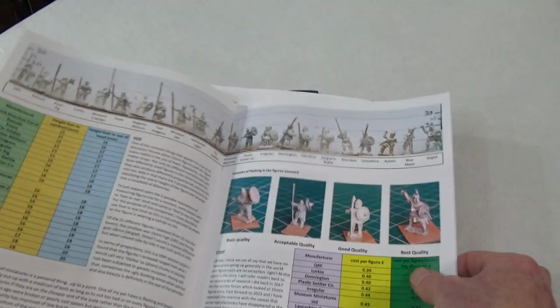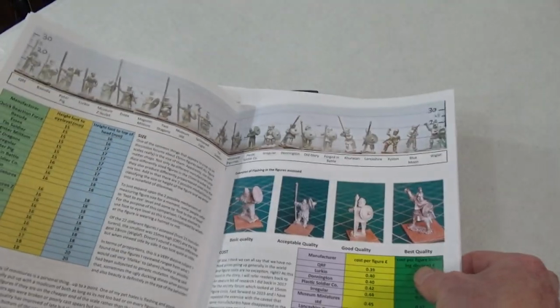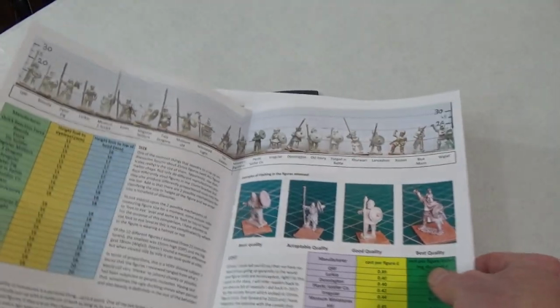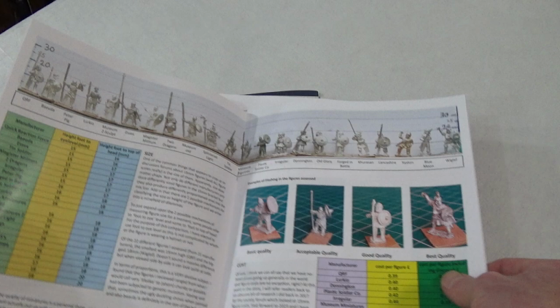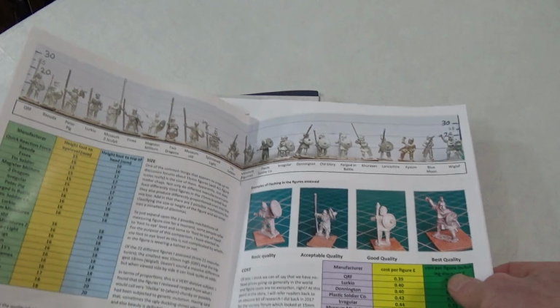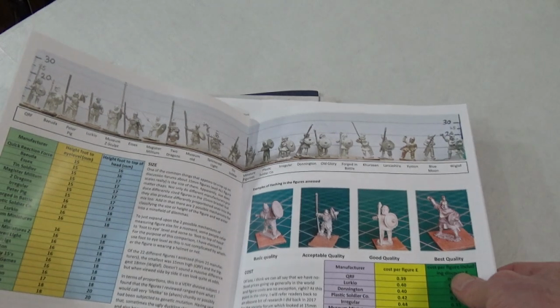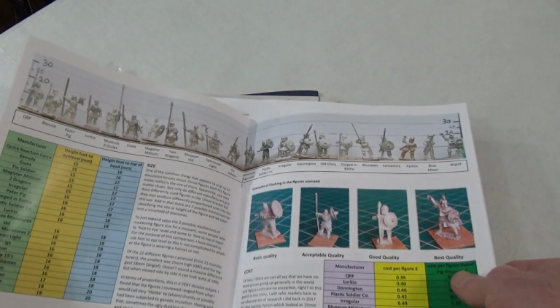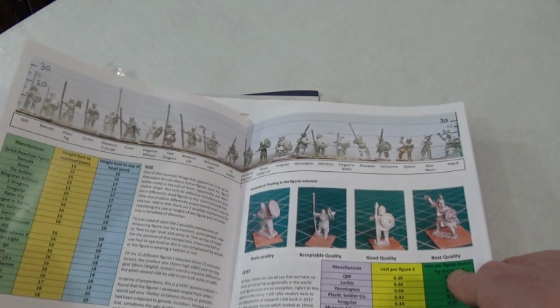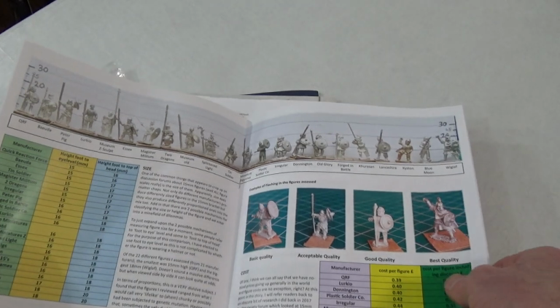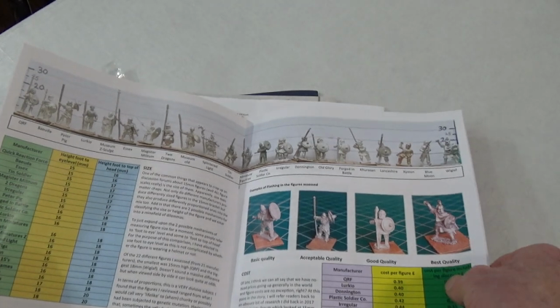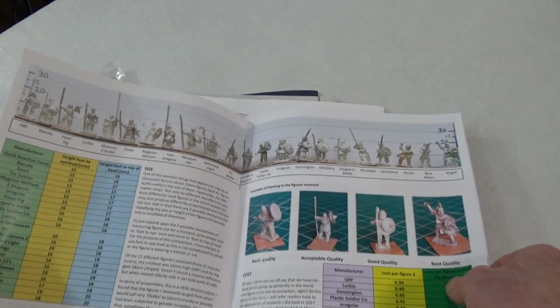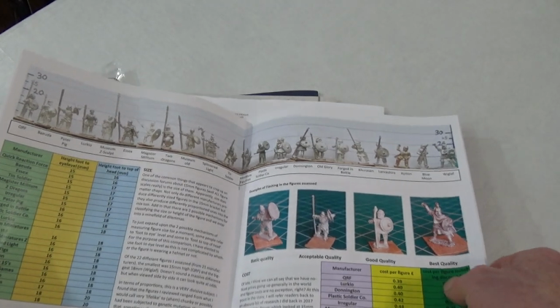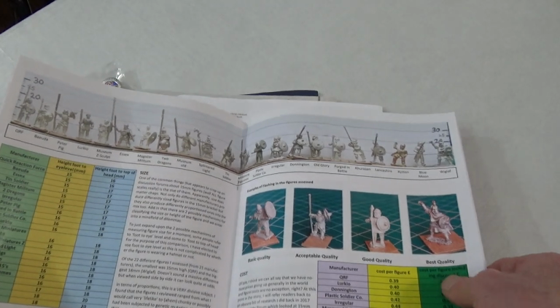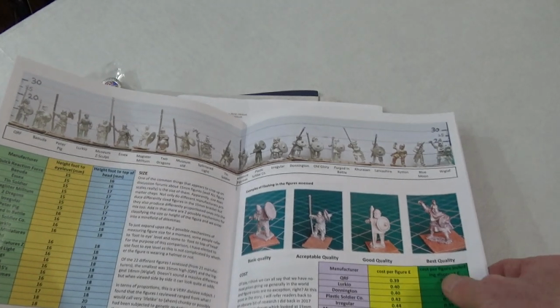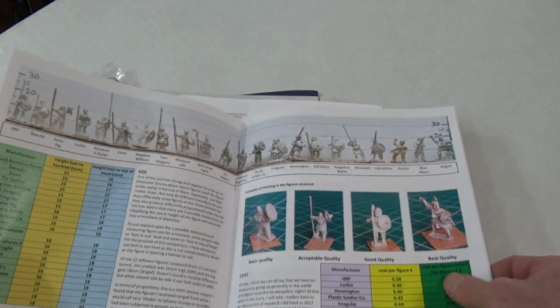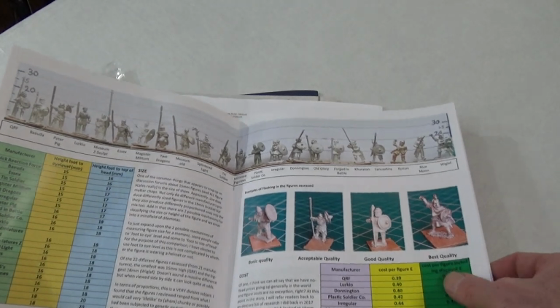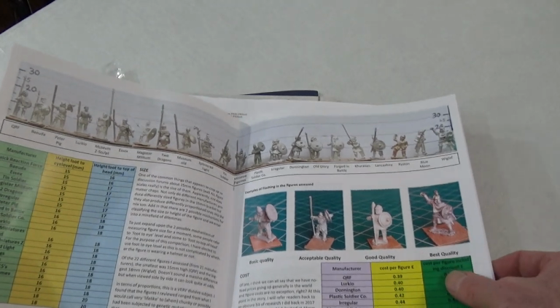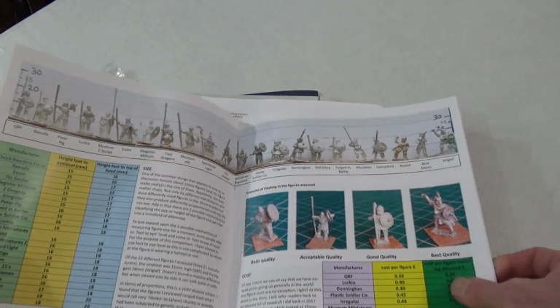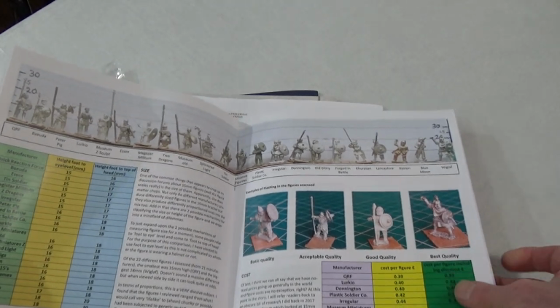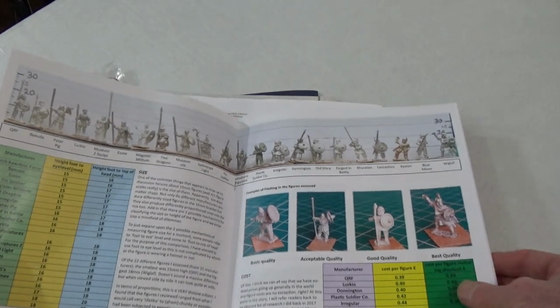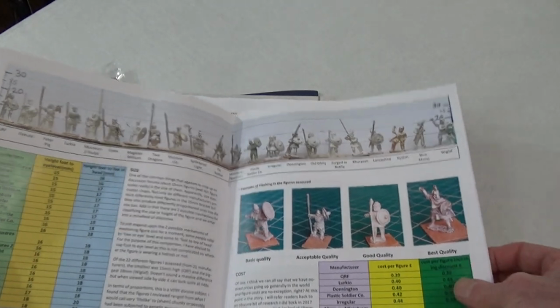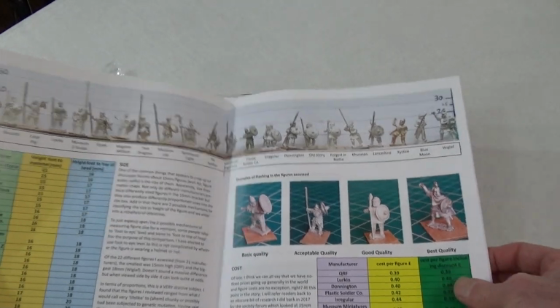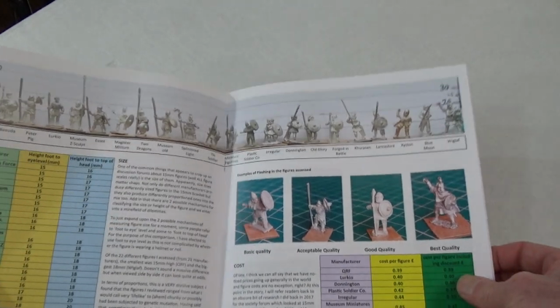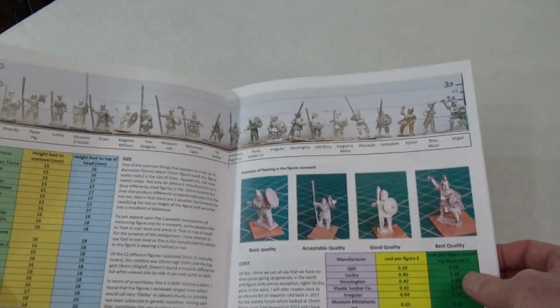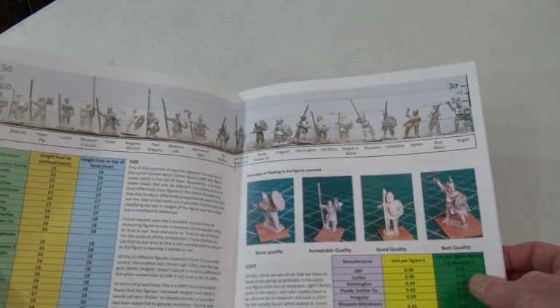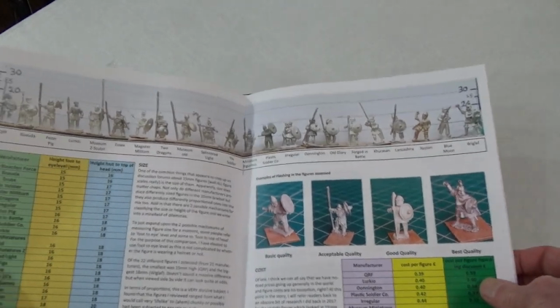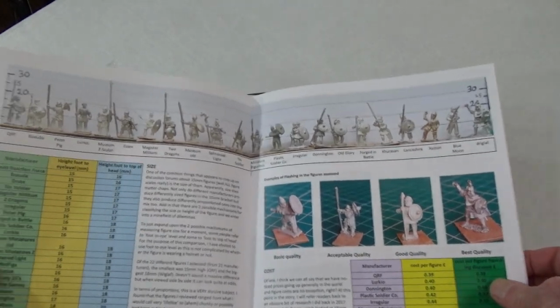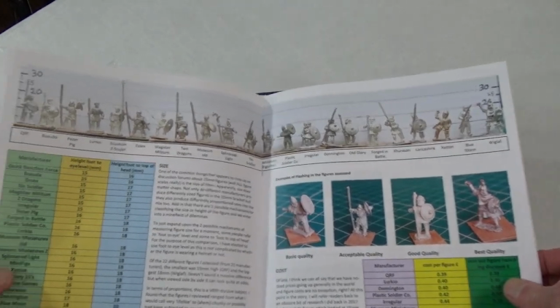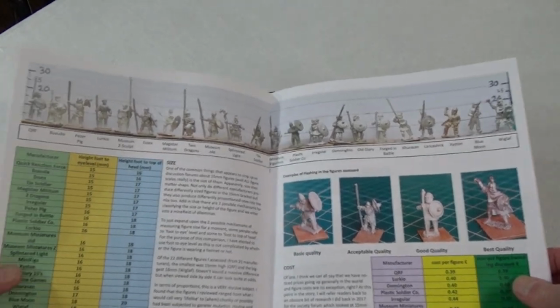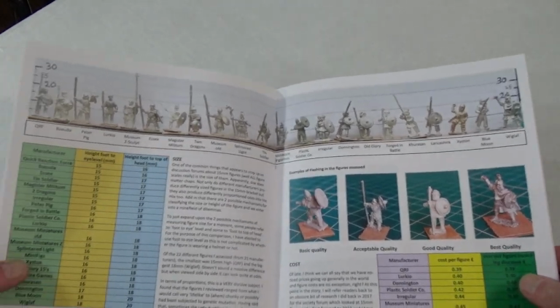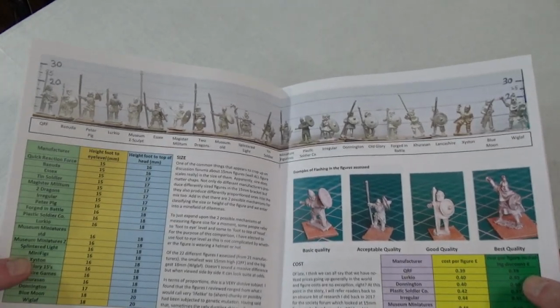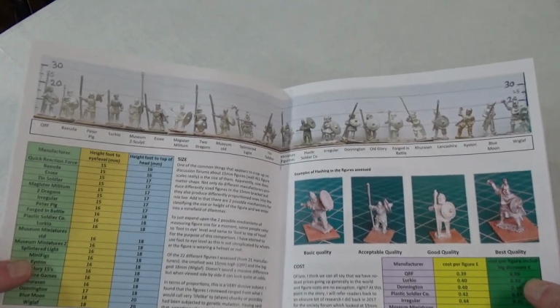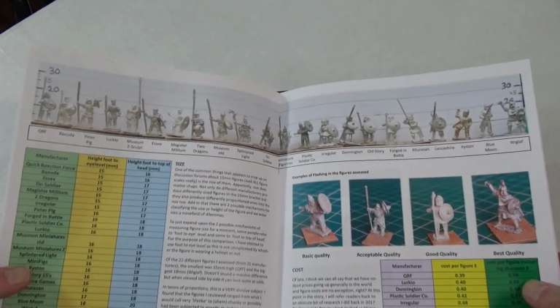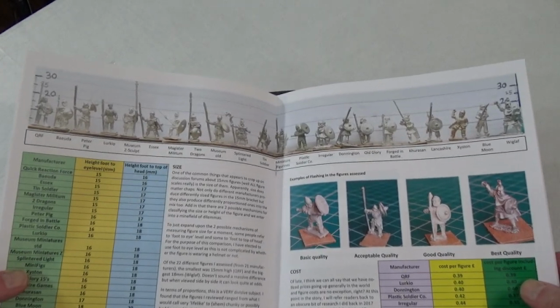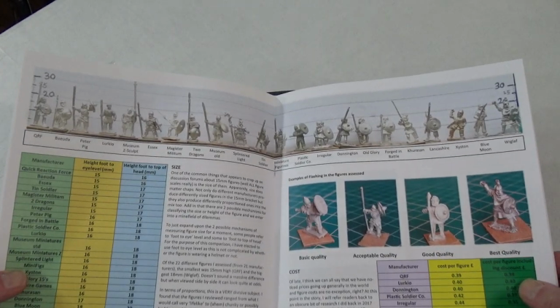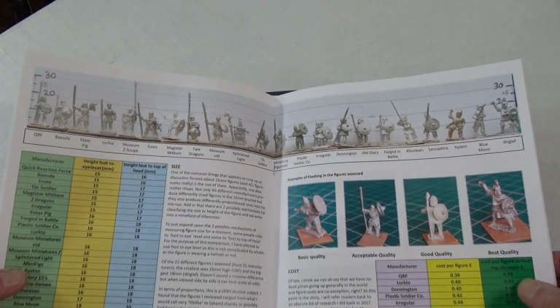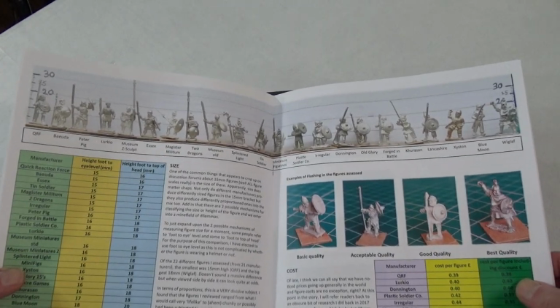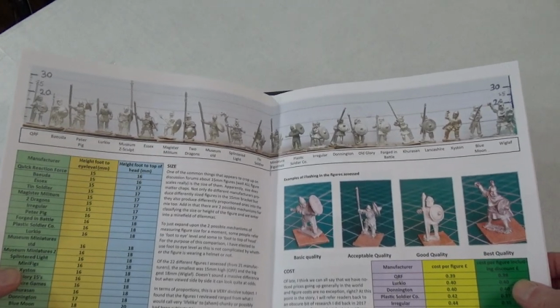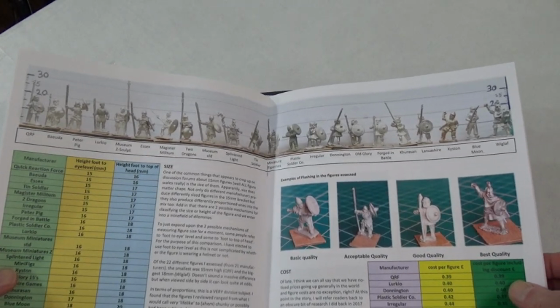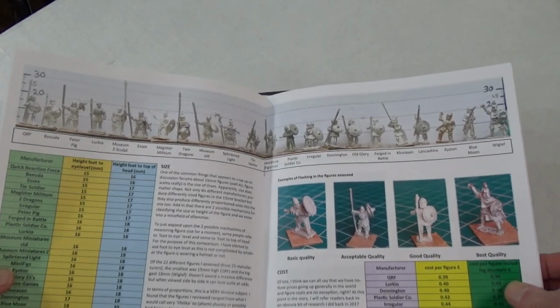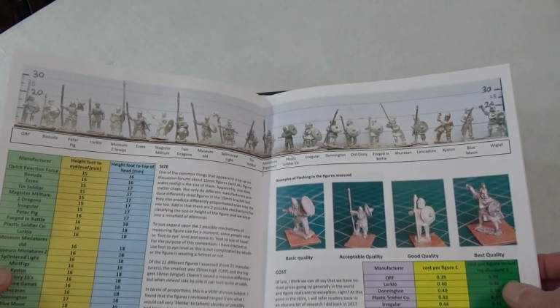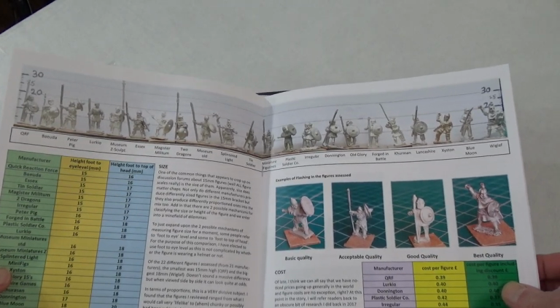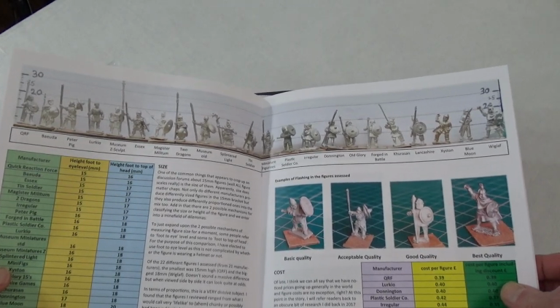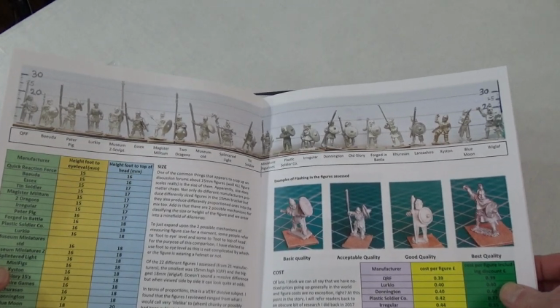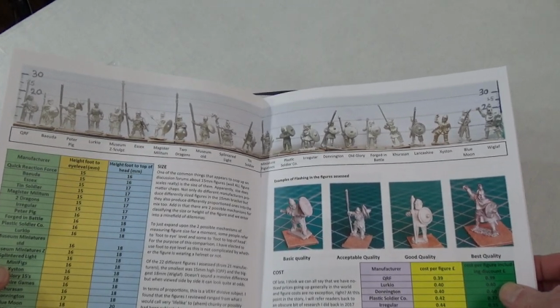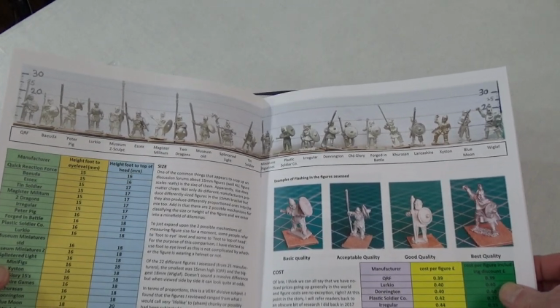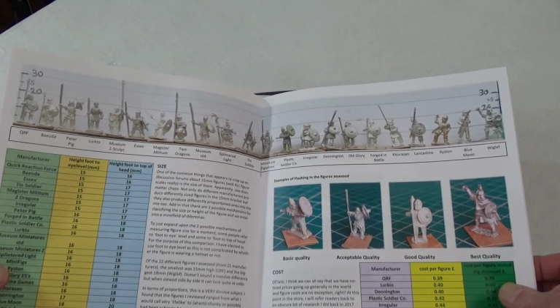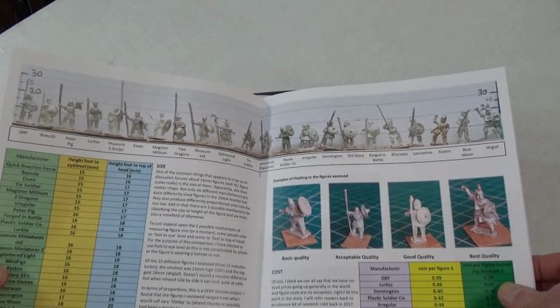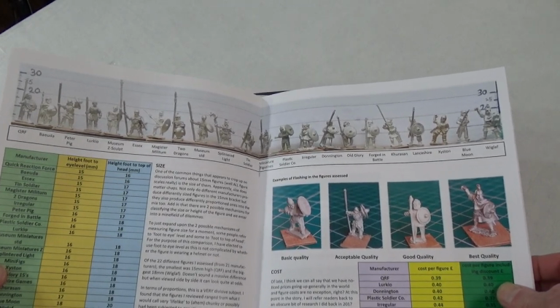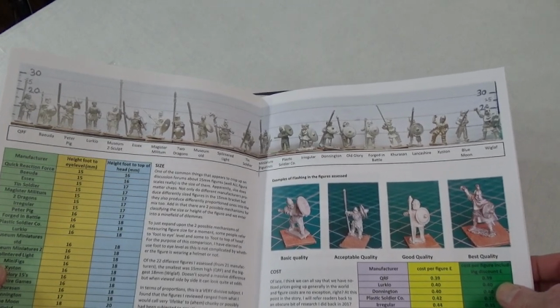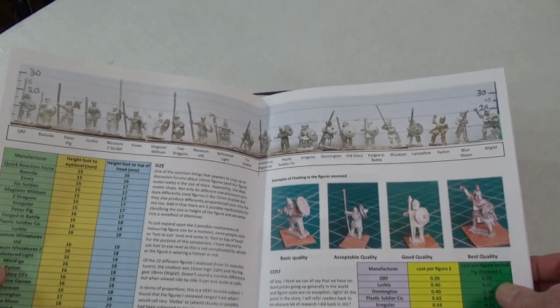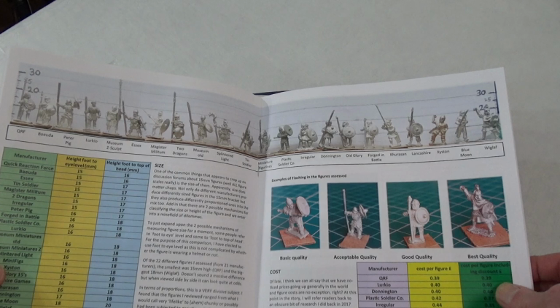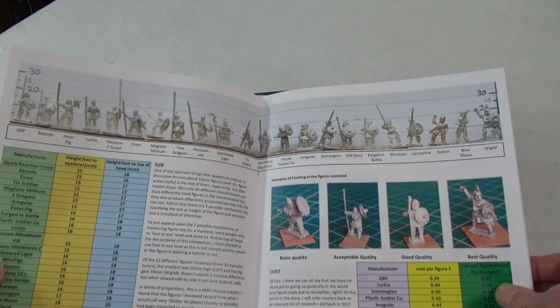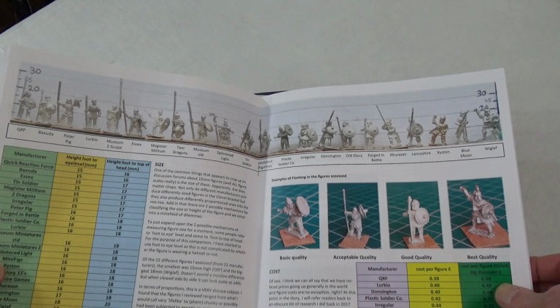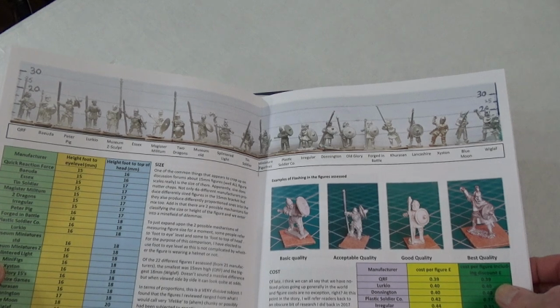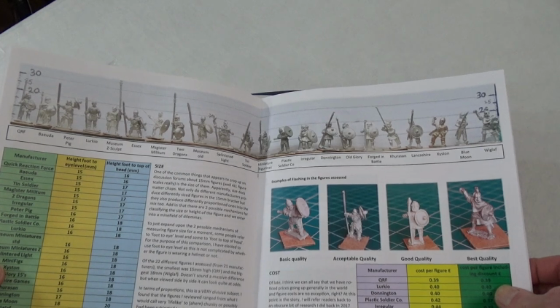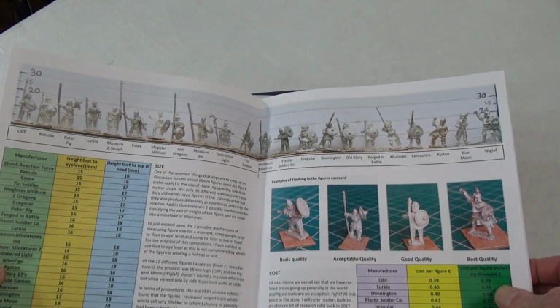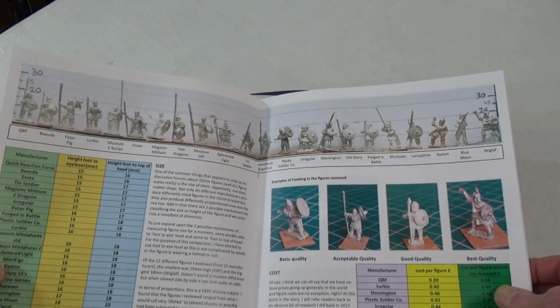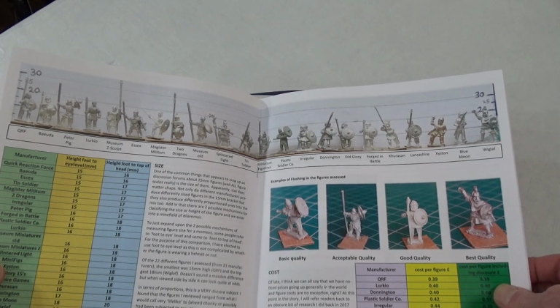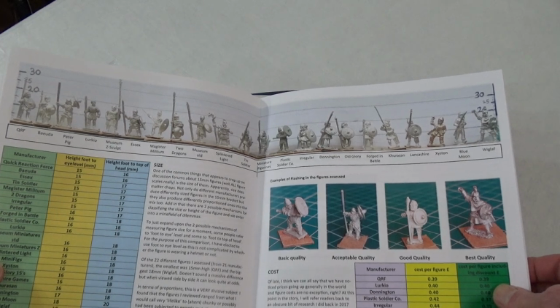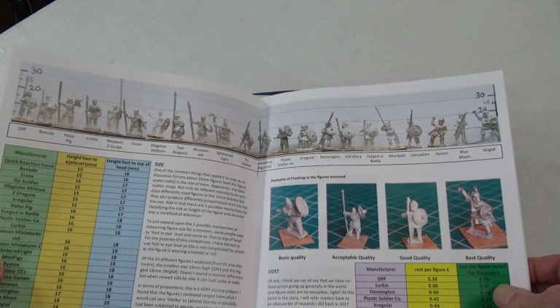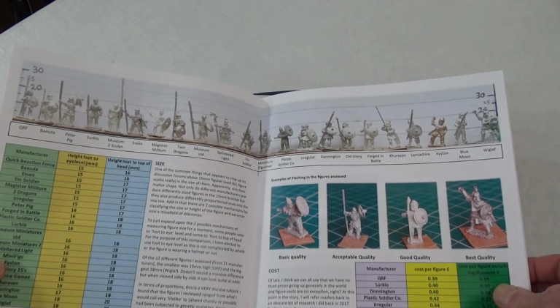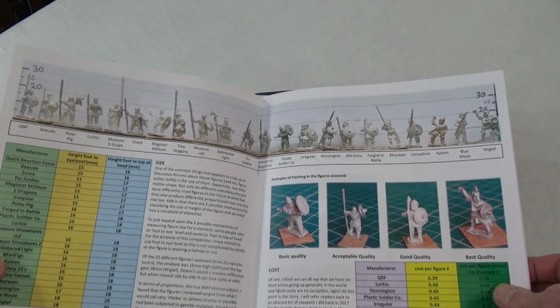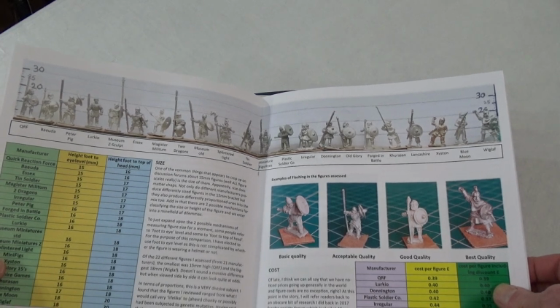Their magazines have really gone up in quality, but it's this bit here - I wanted to do one where they do a massive comparison of all the miniatures, I think at 15 millimeter.